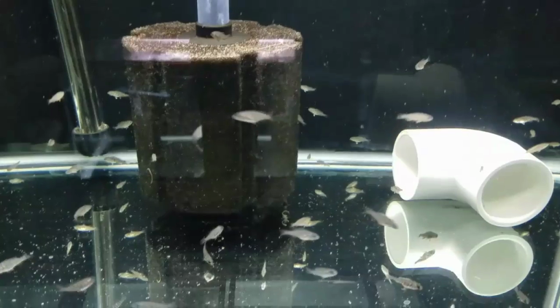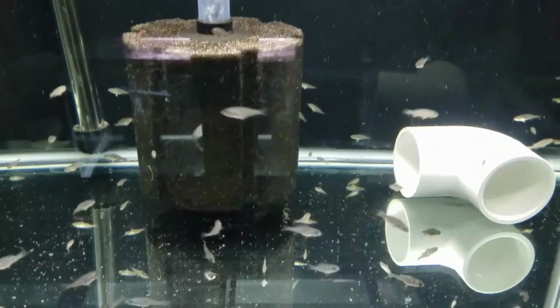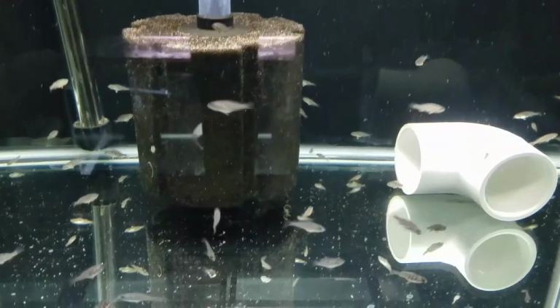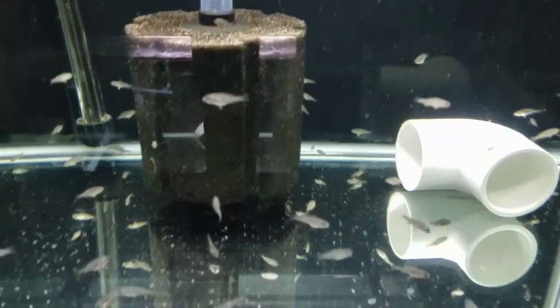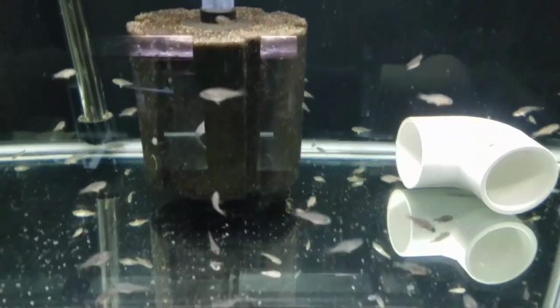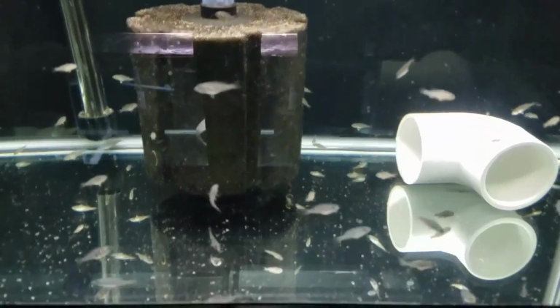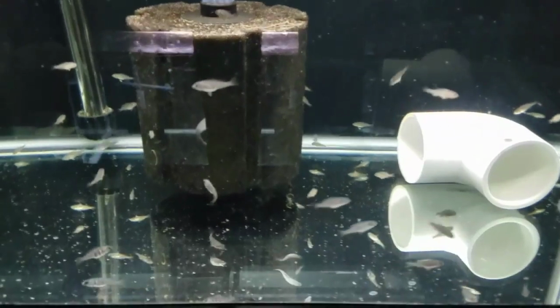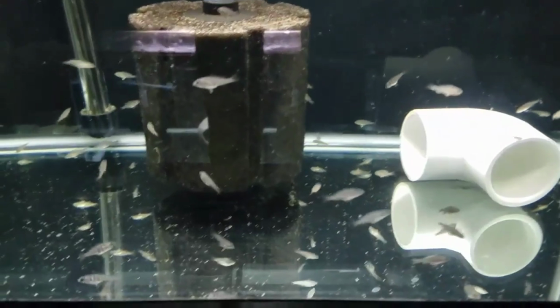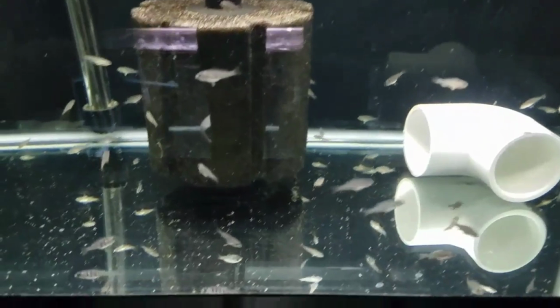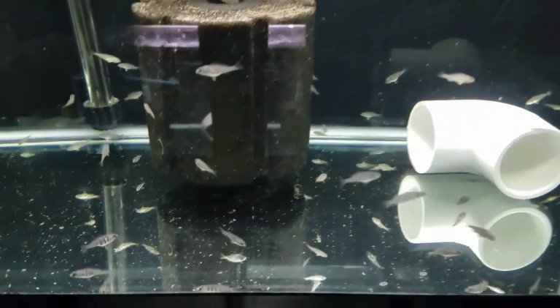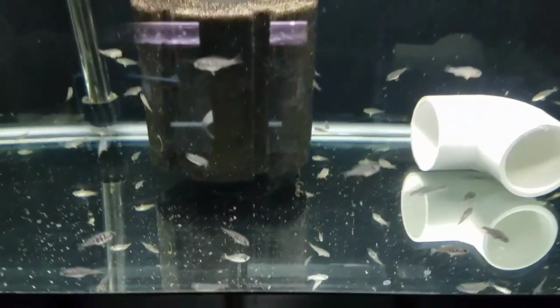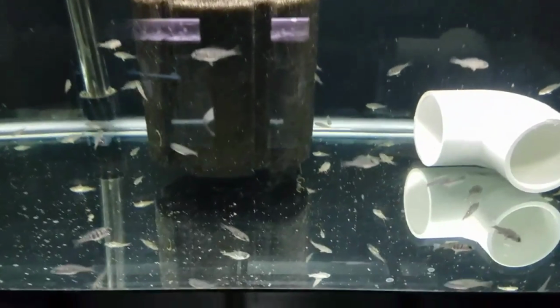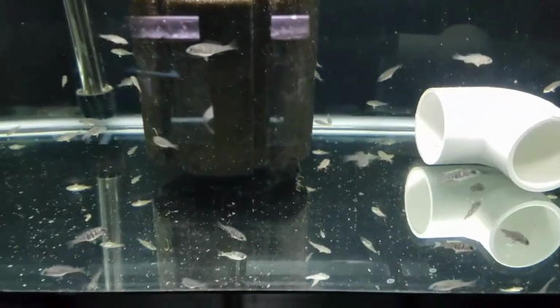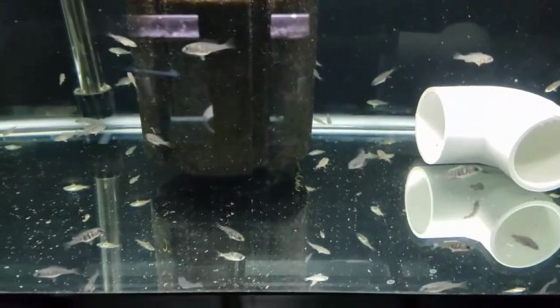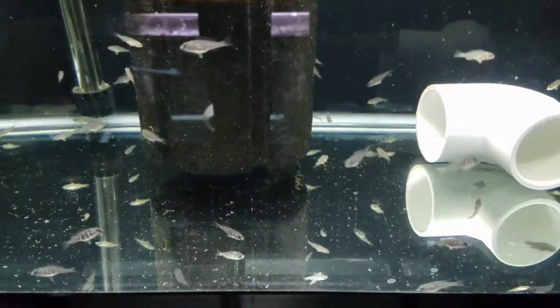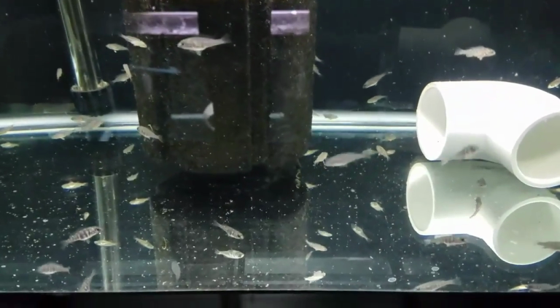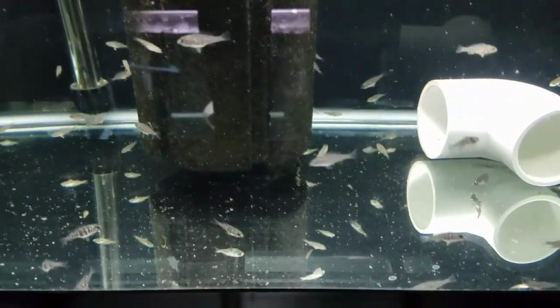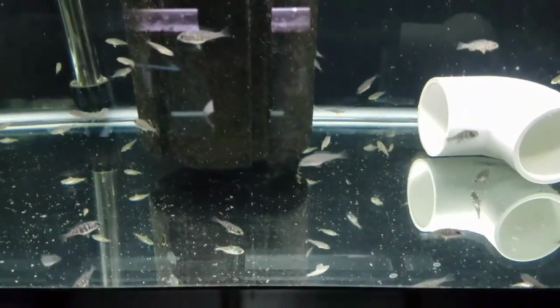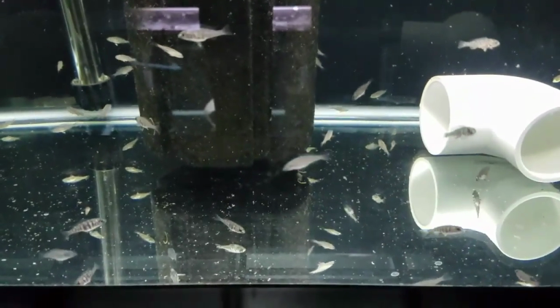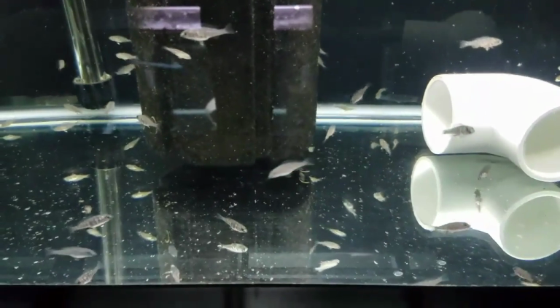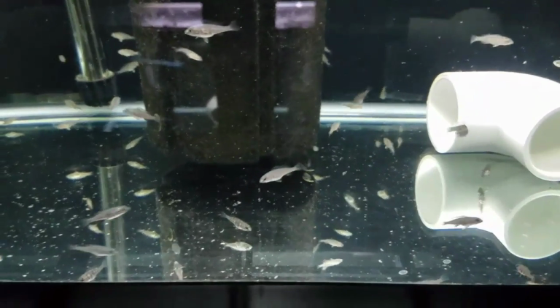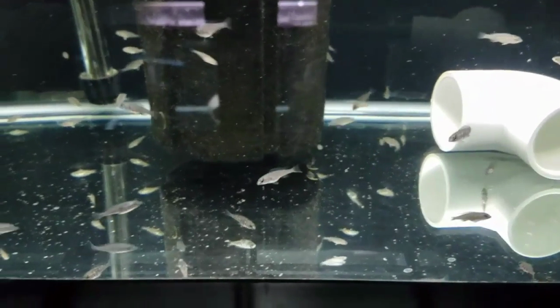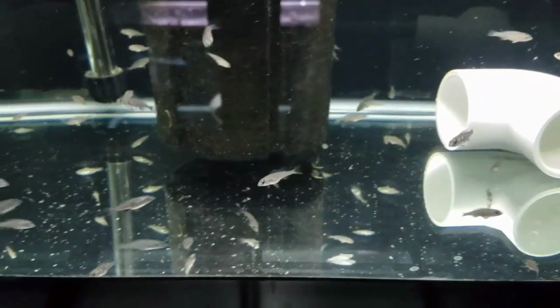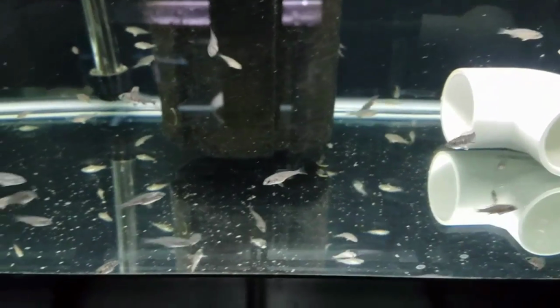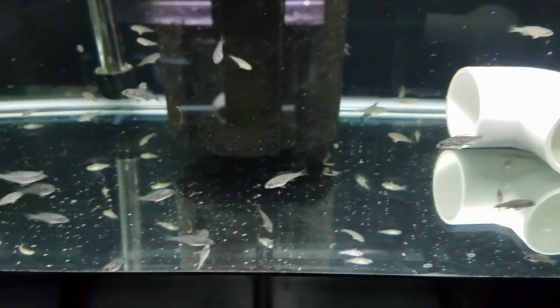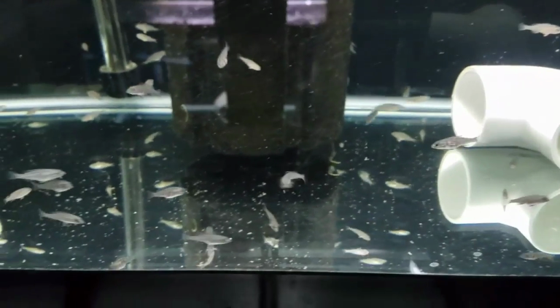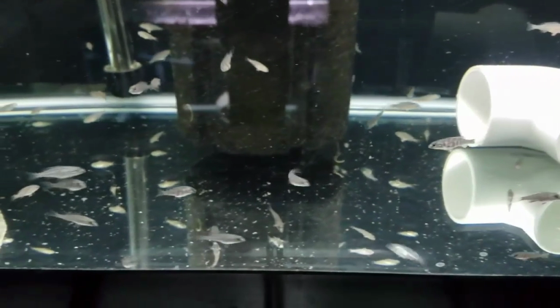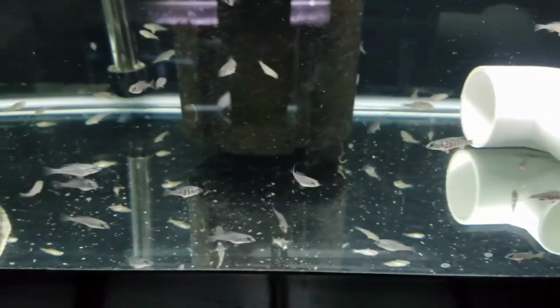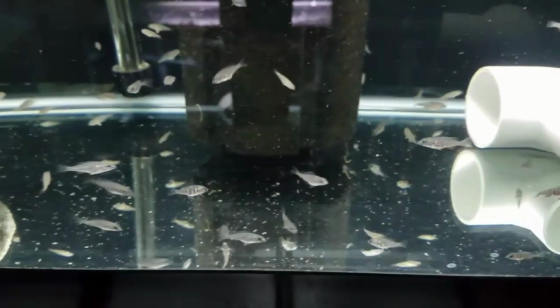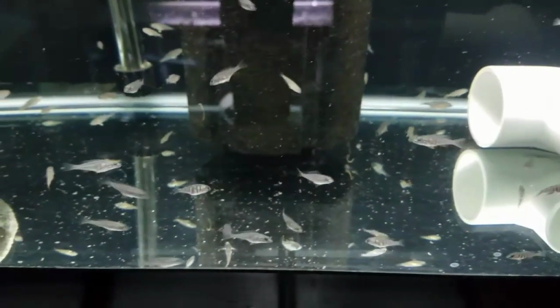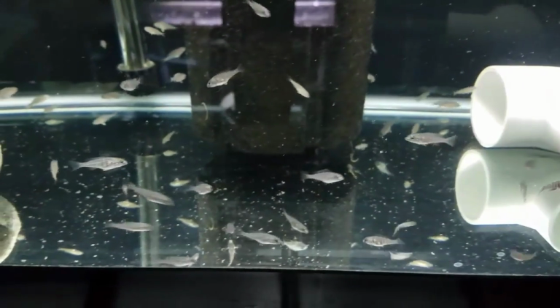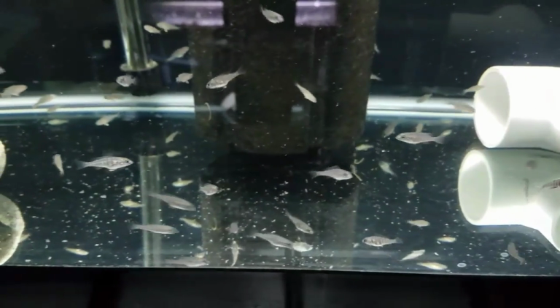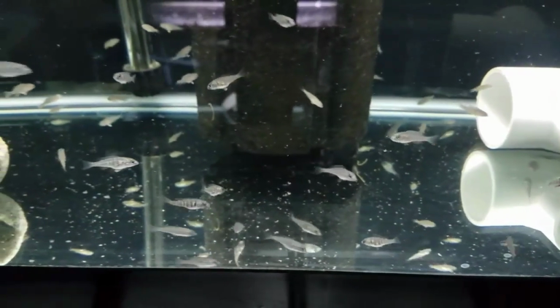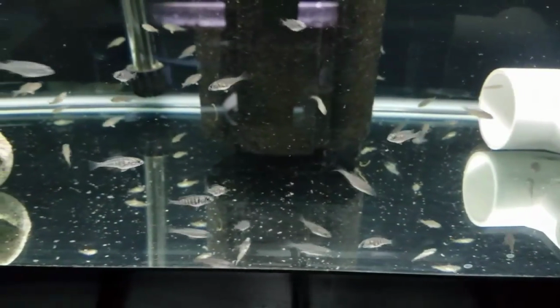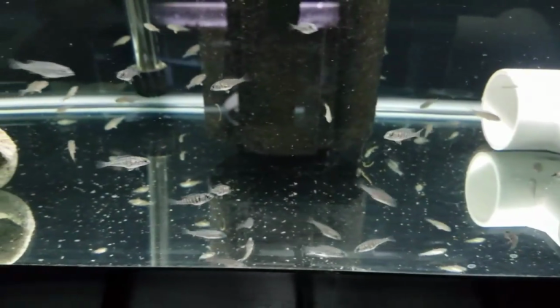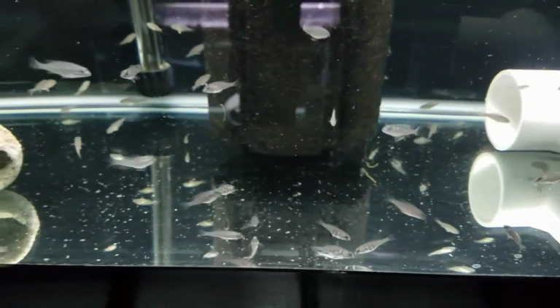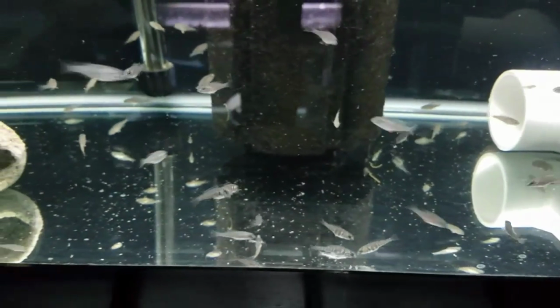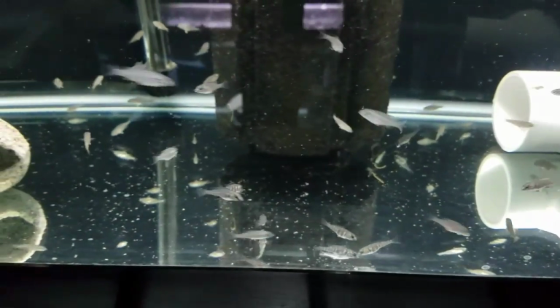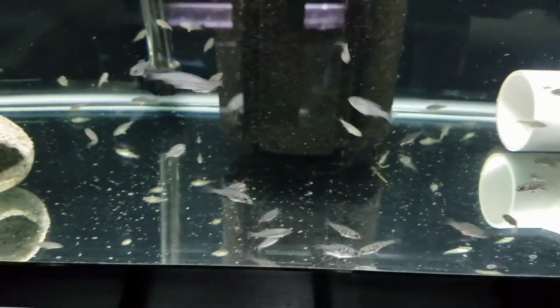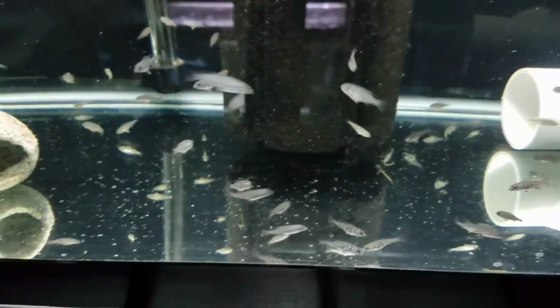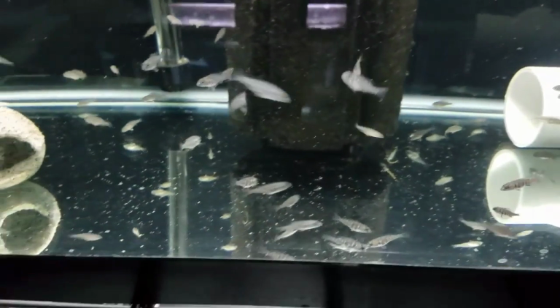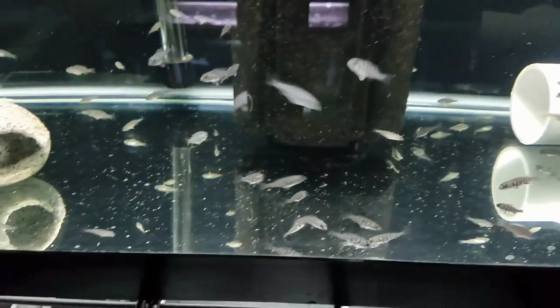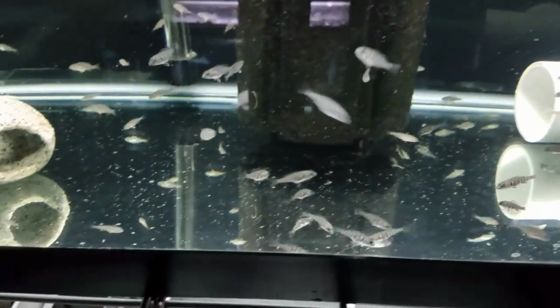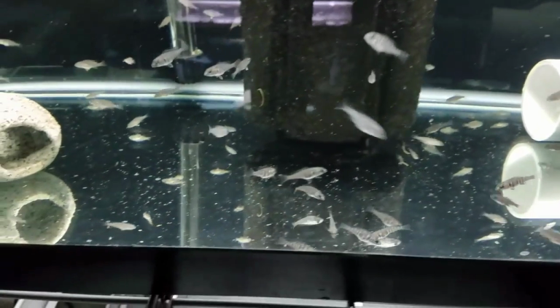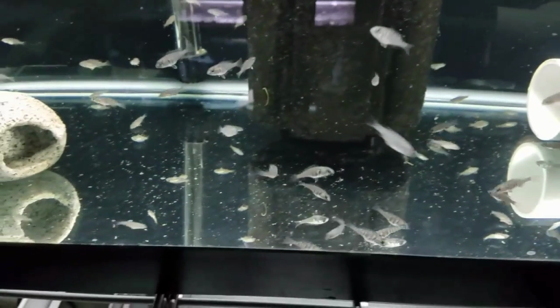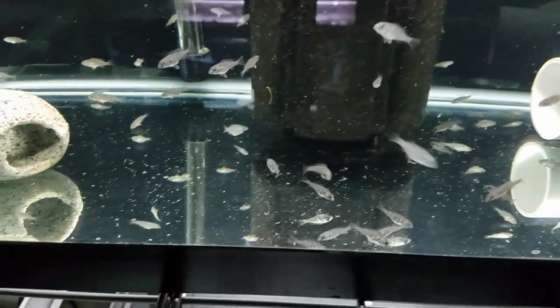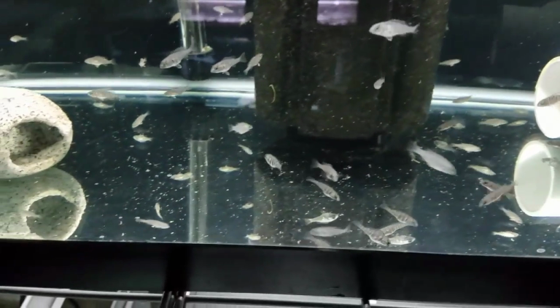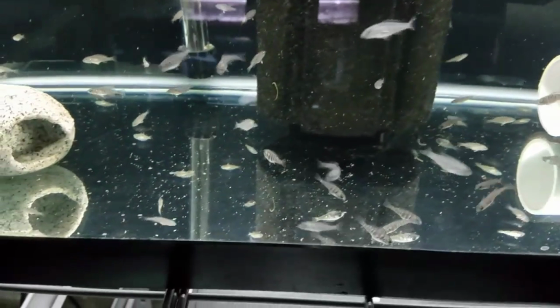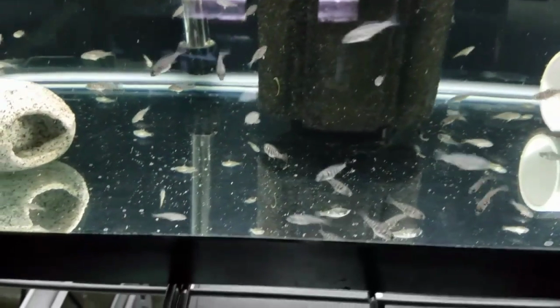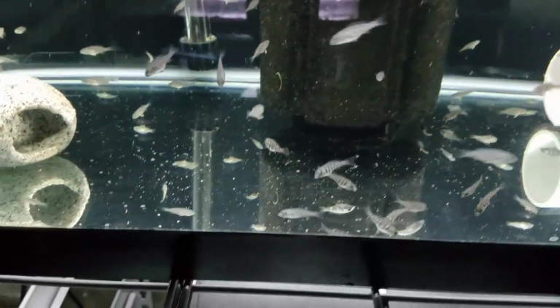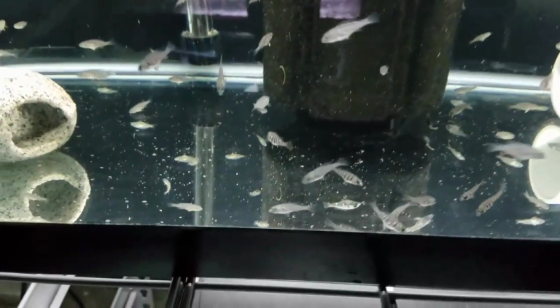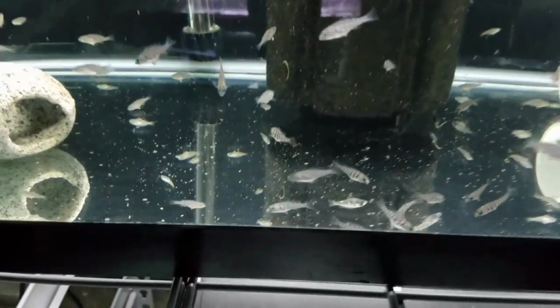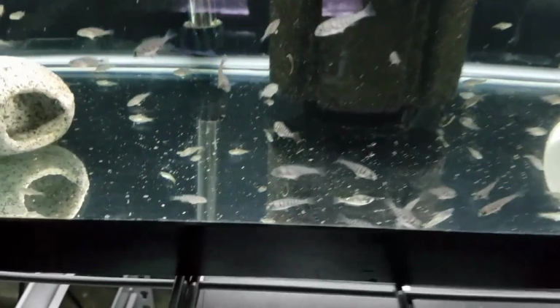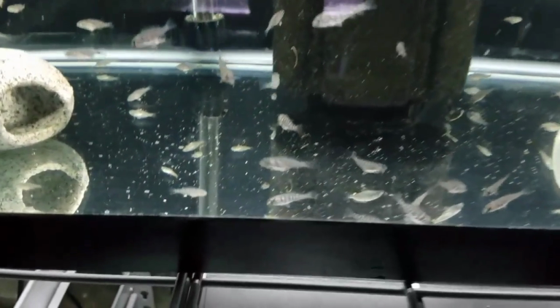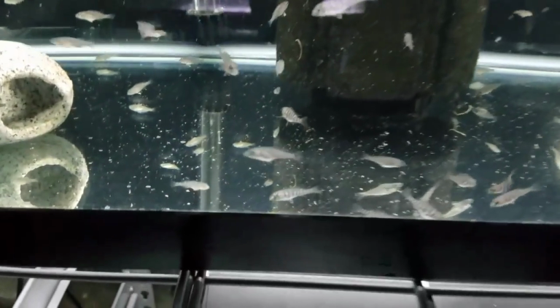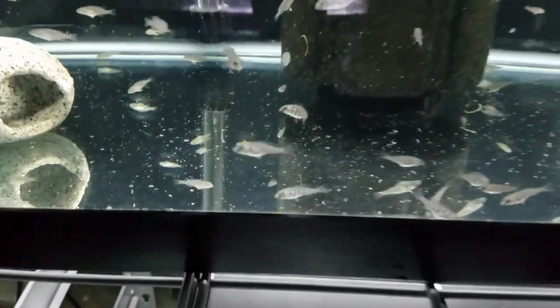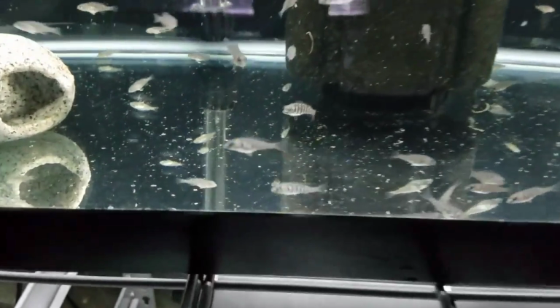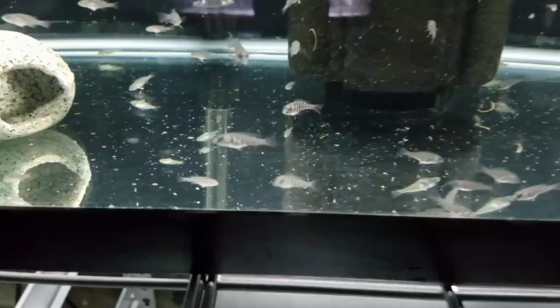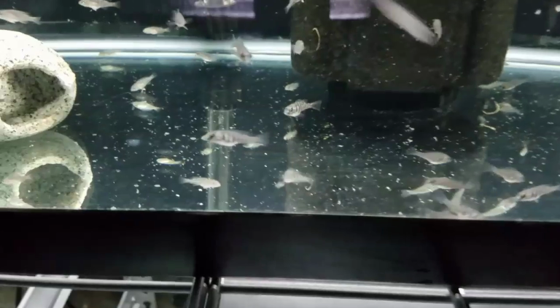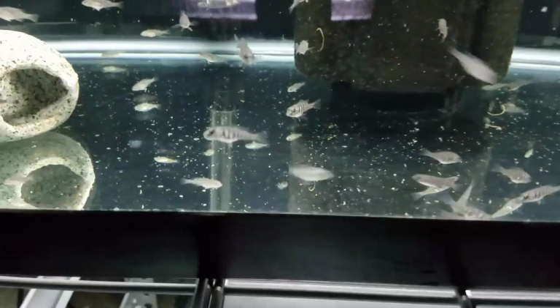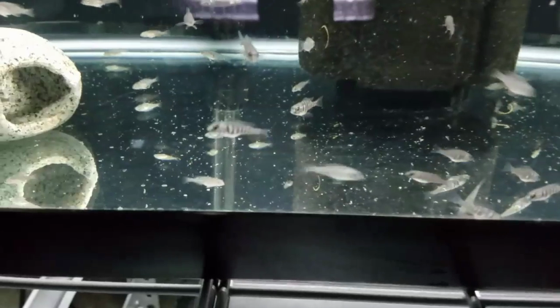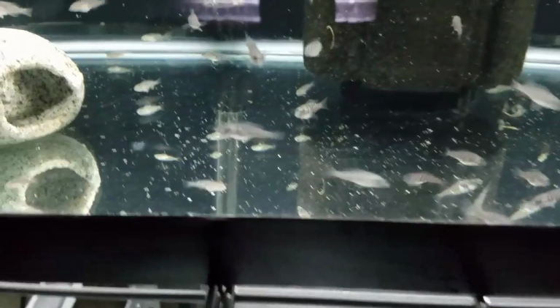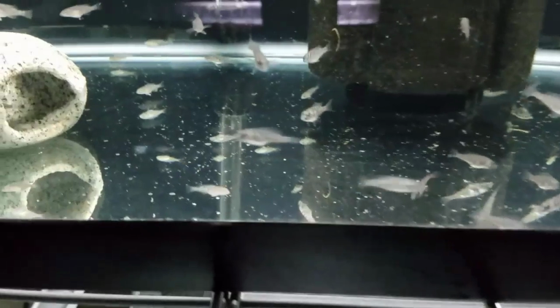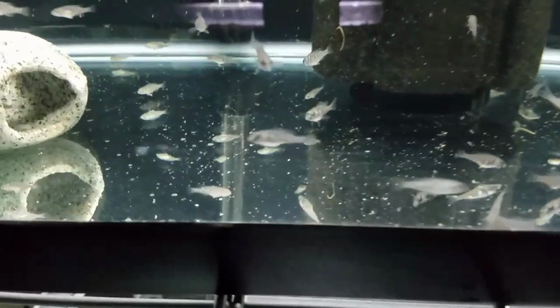And here we are with the little guys, free swimming at last — the smaller ones.